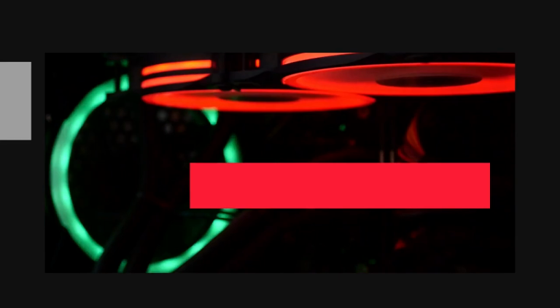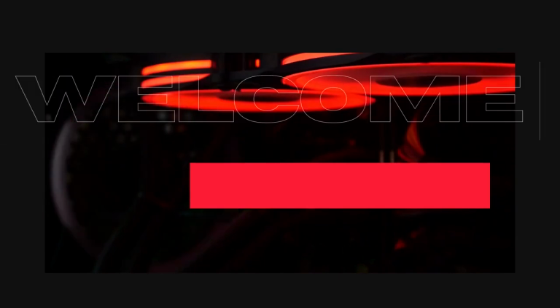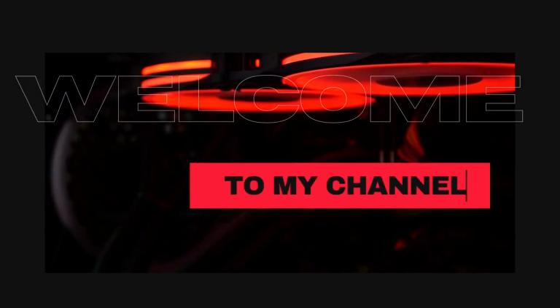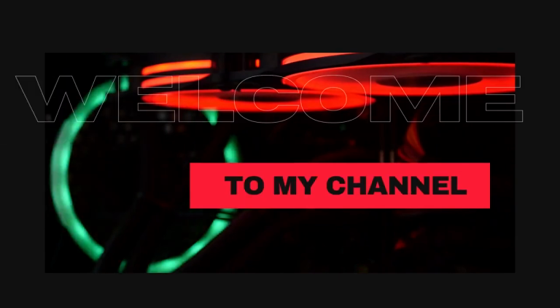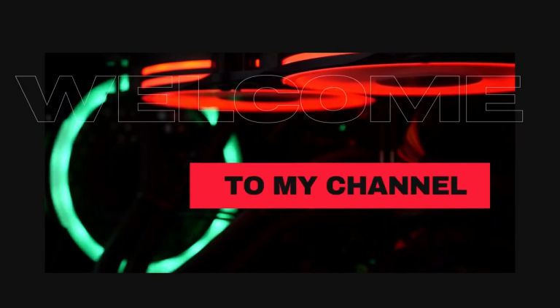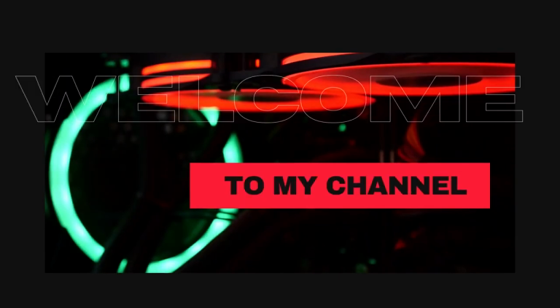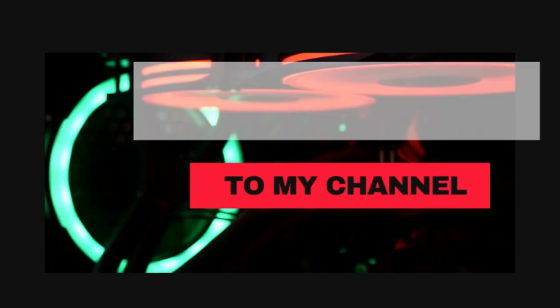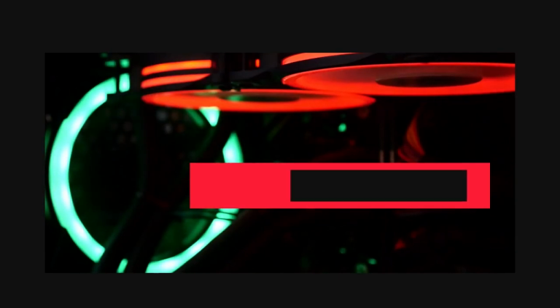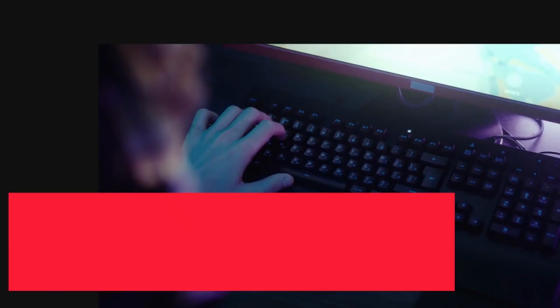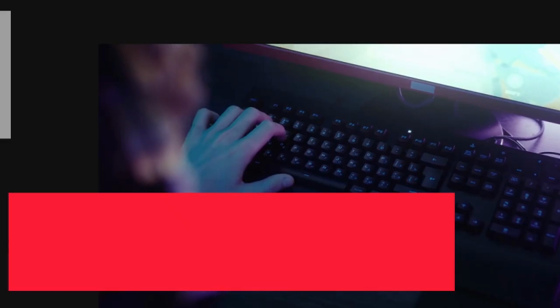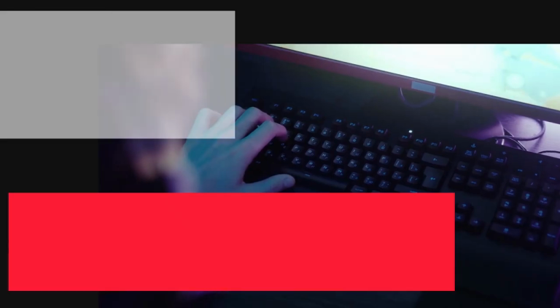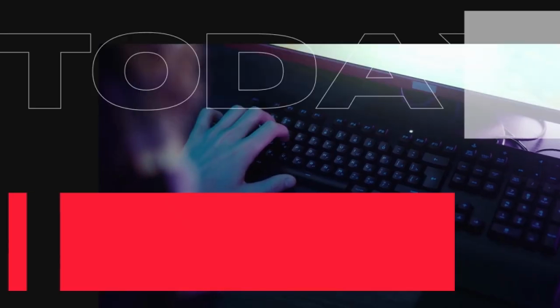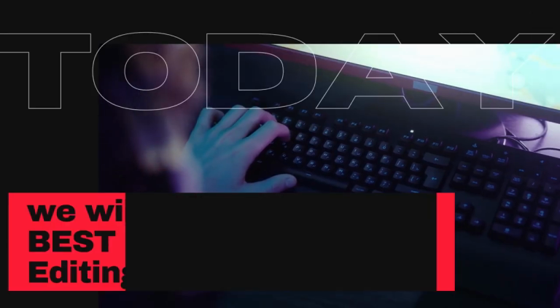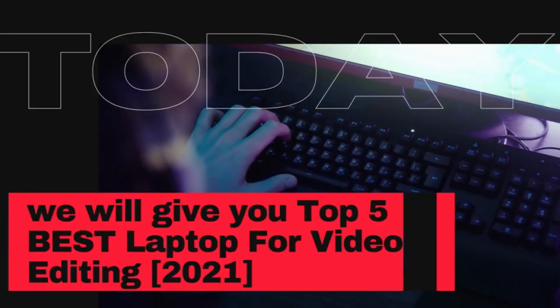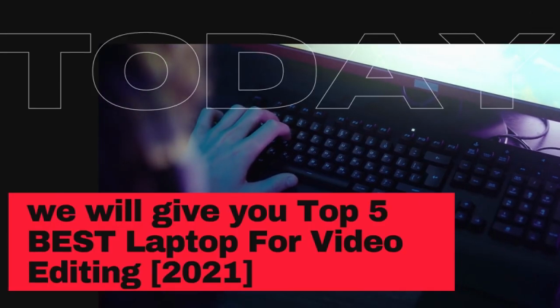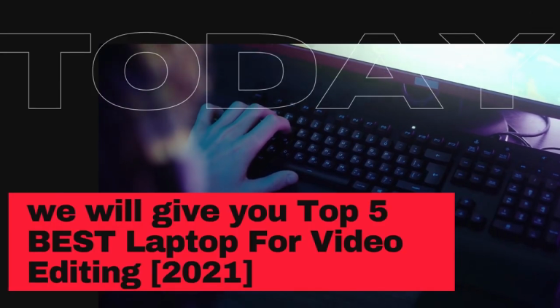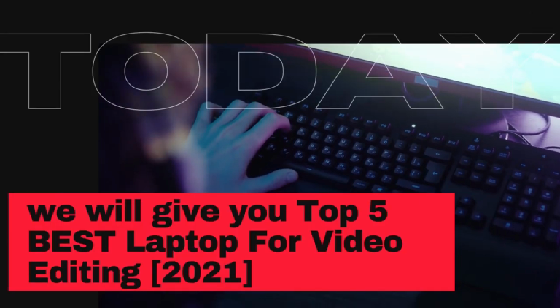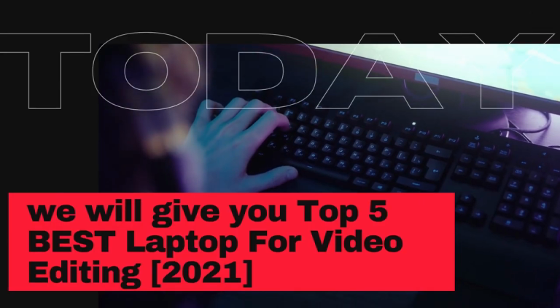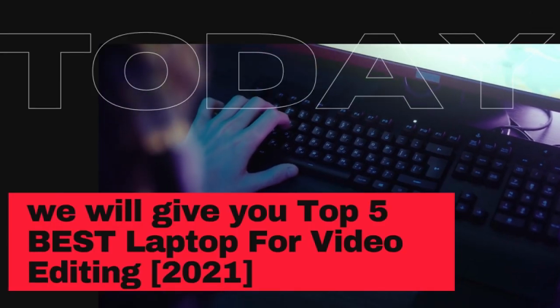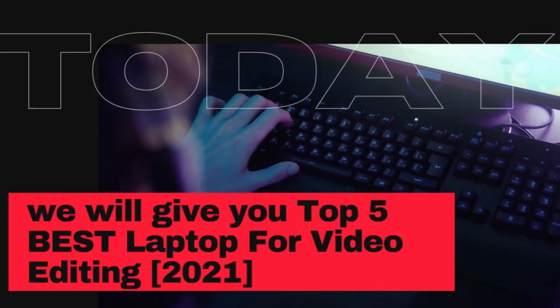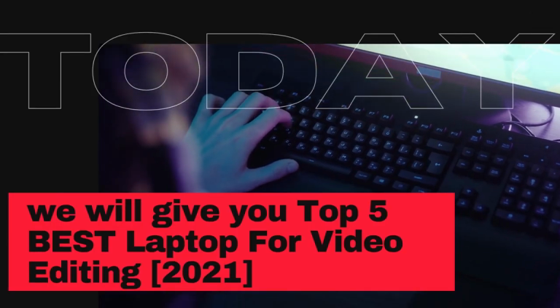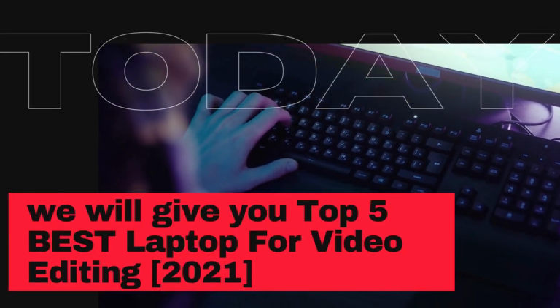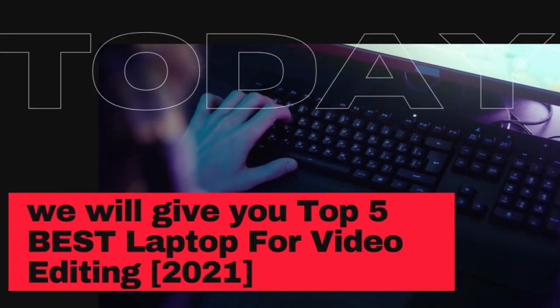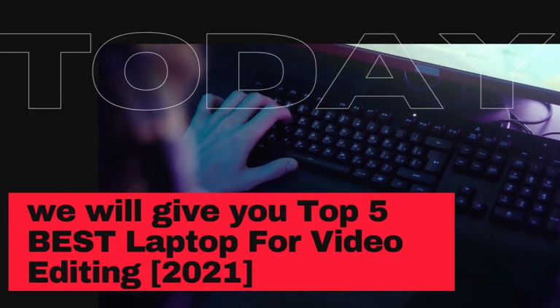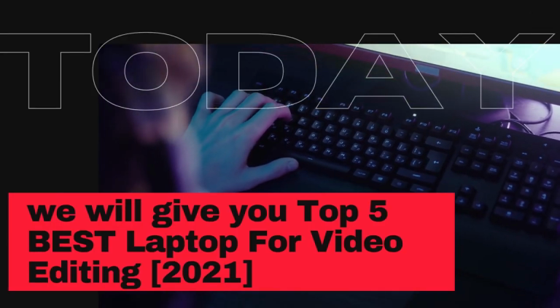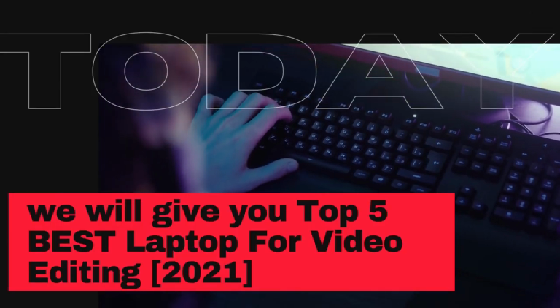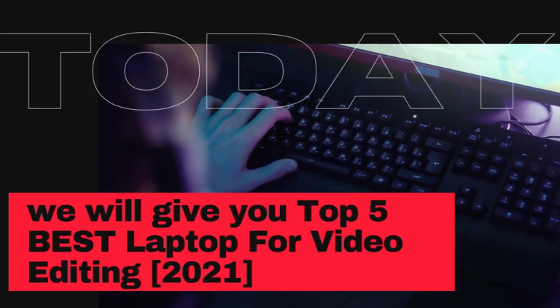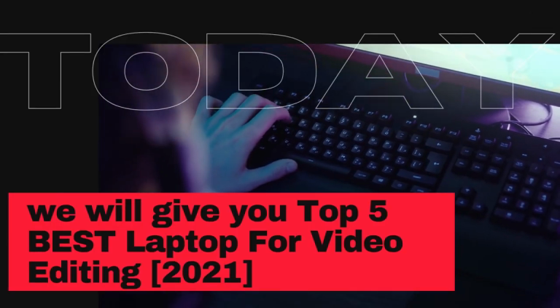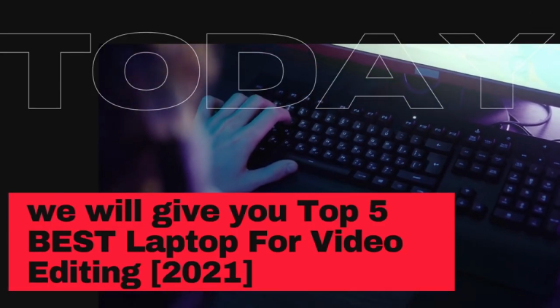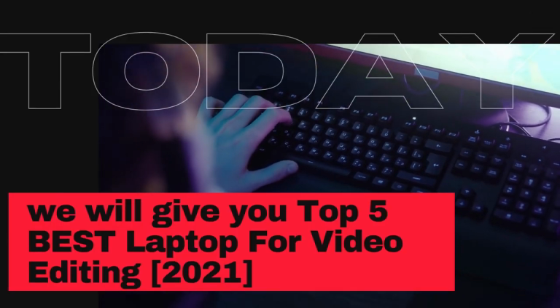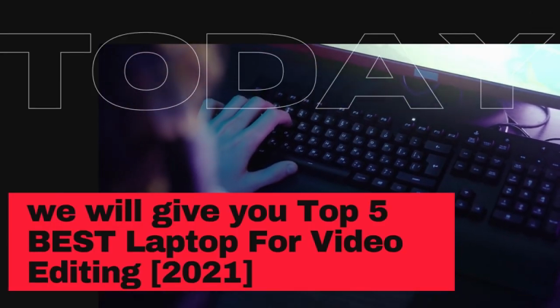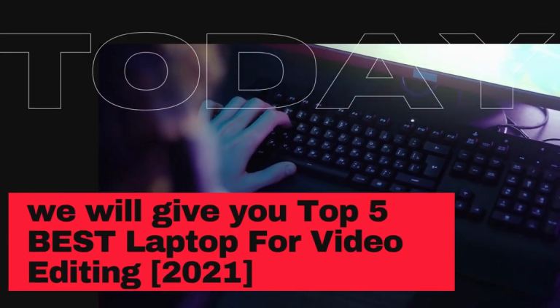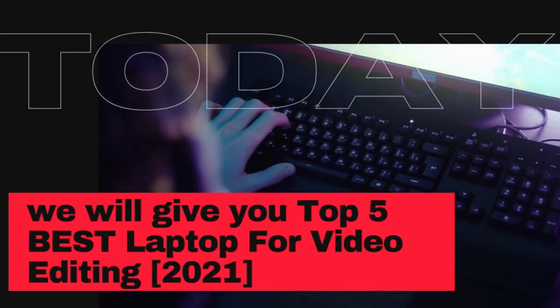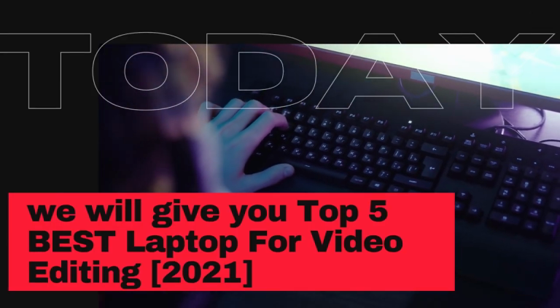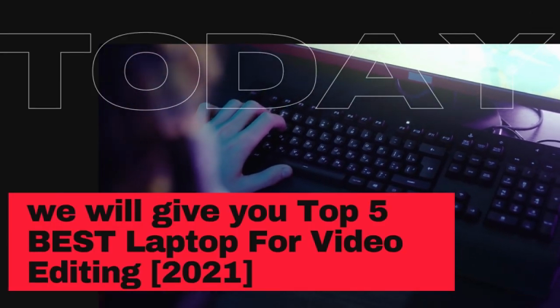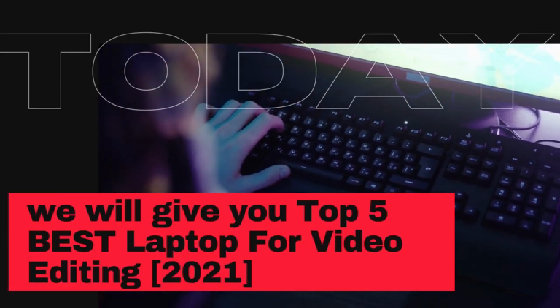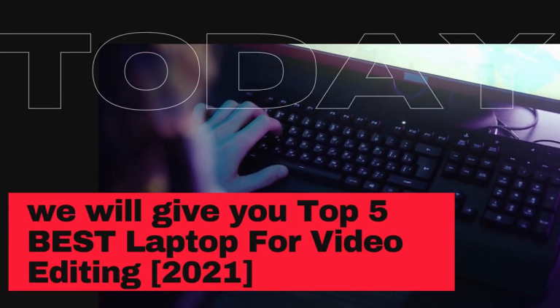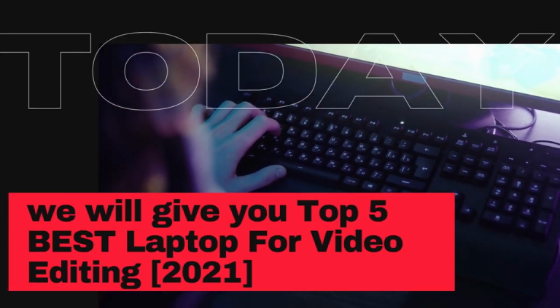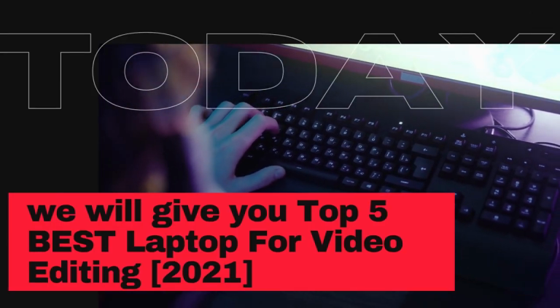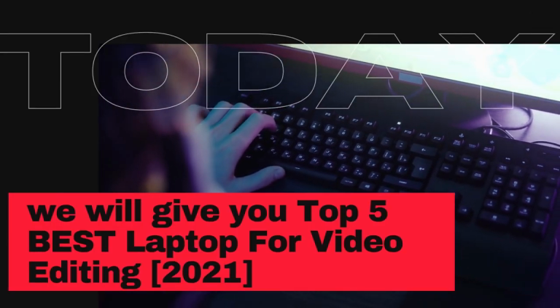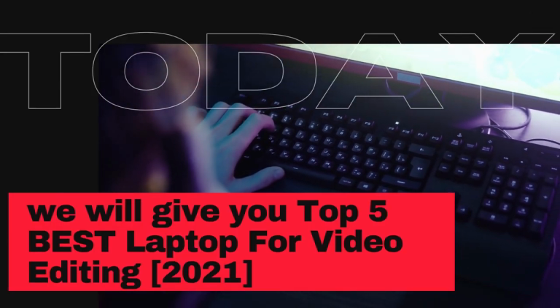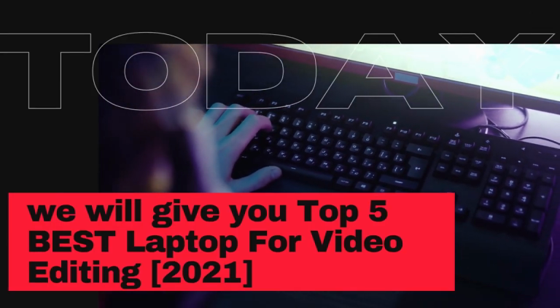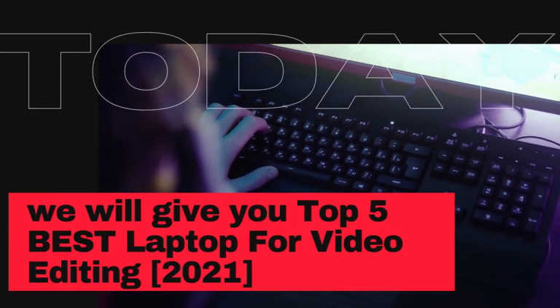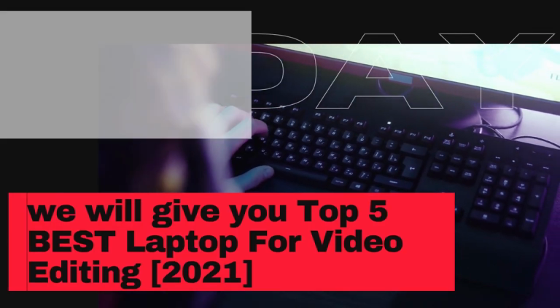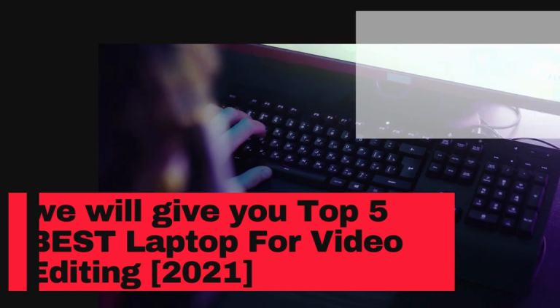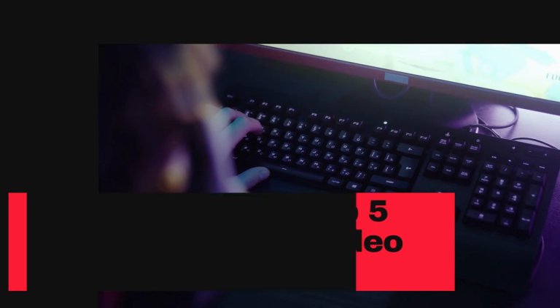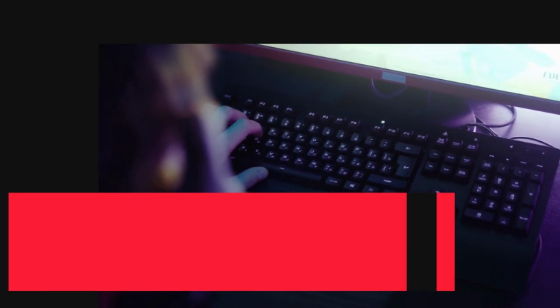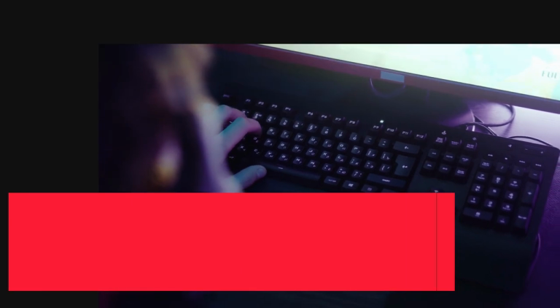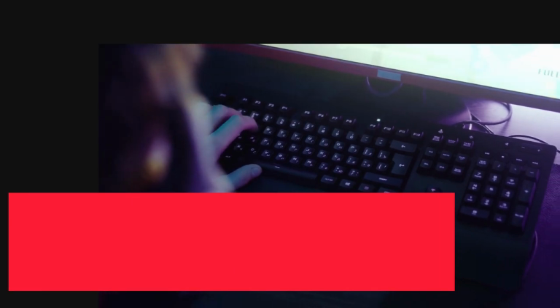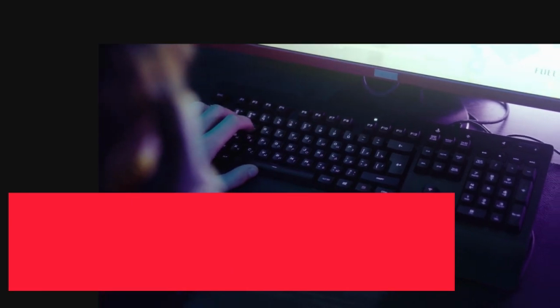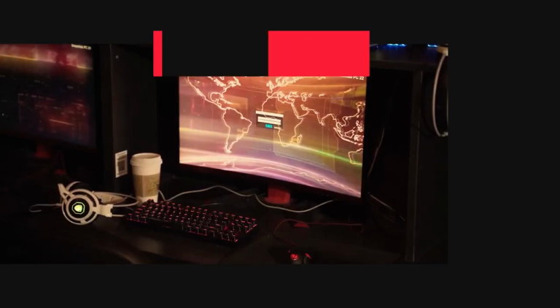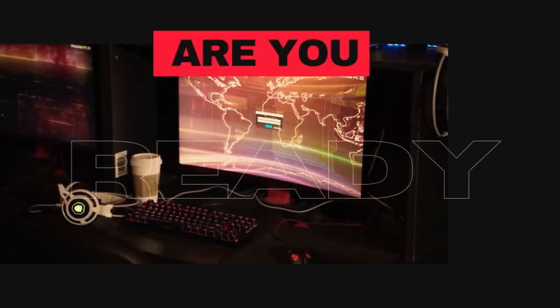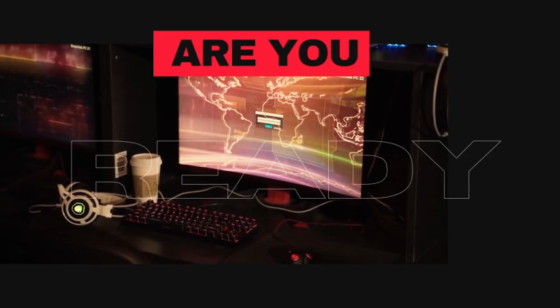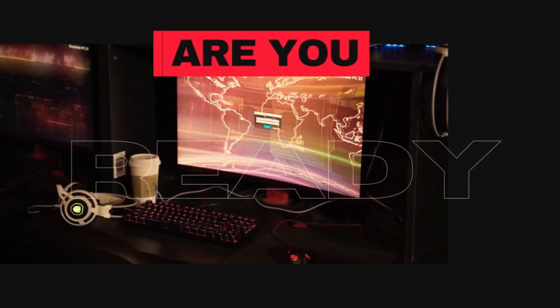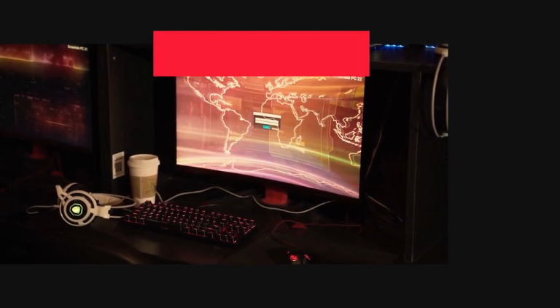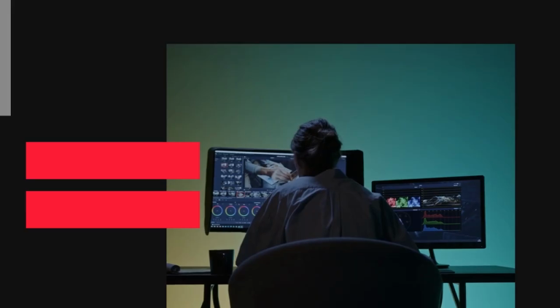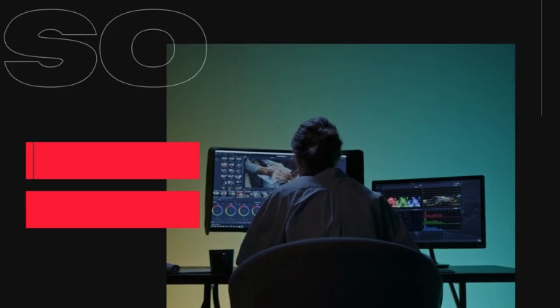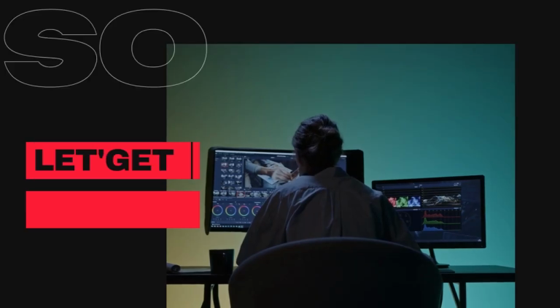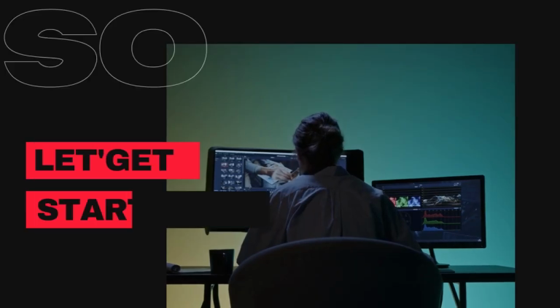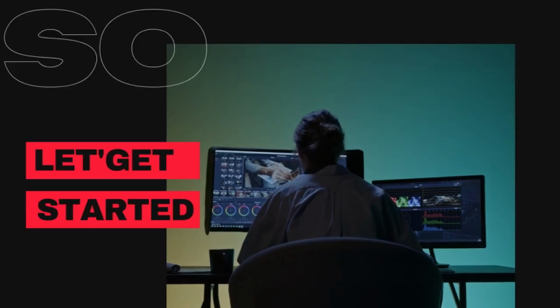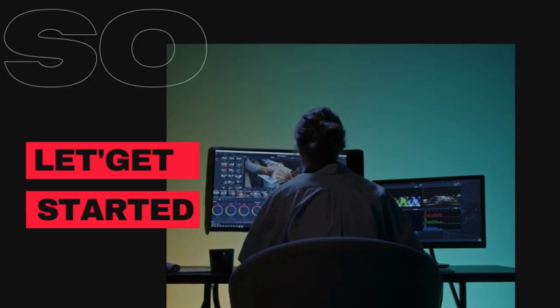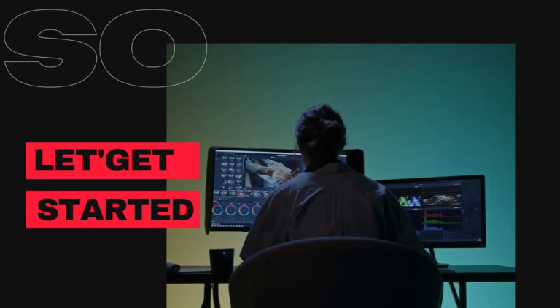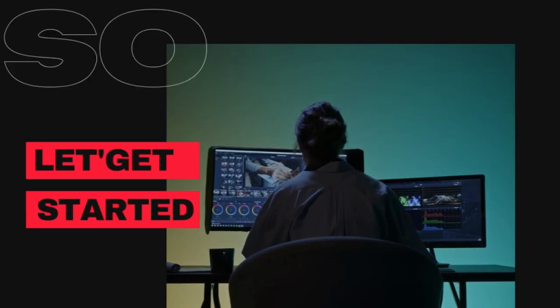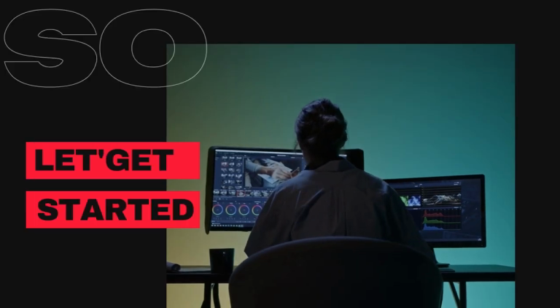Today we will give you the Top 5 Best Laptops for Video Editing 2021. Are you ready? So let's get started.